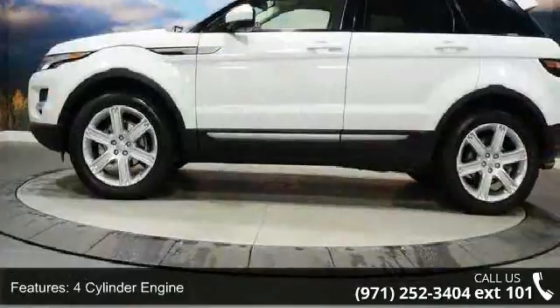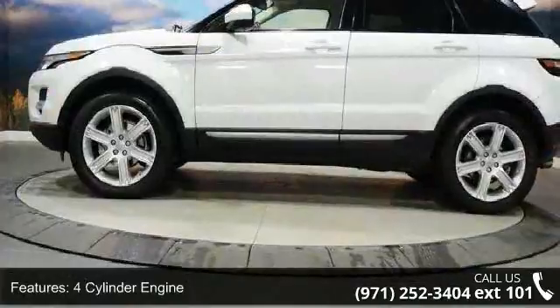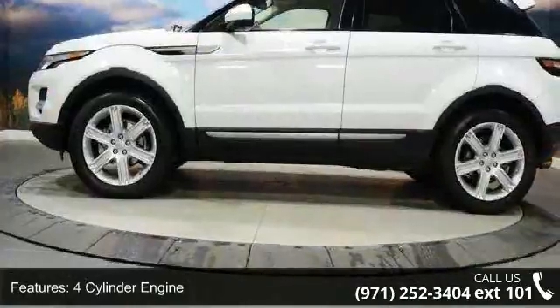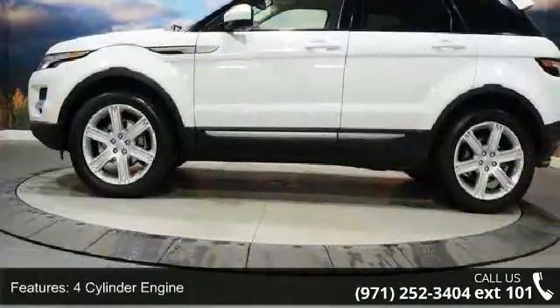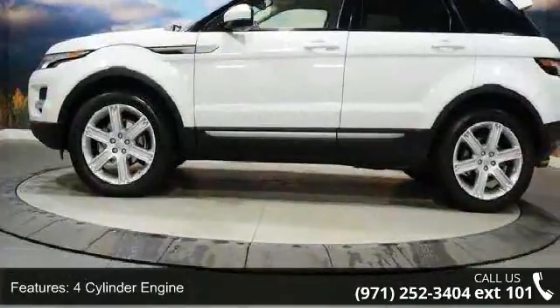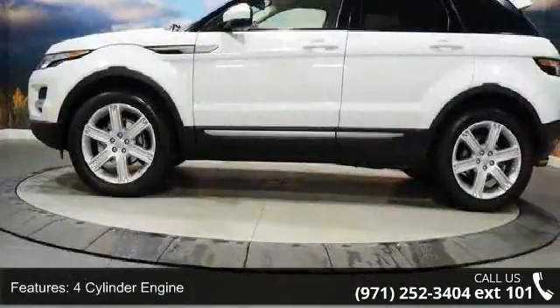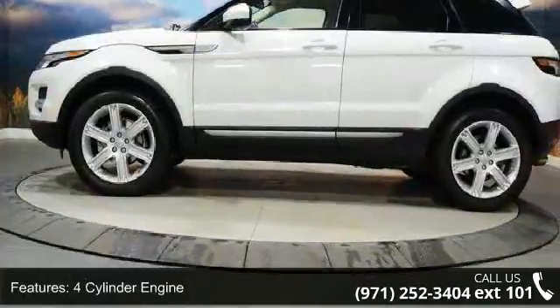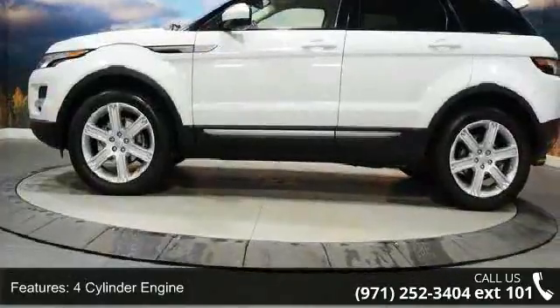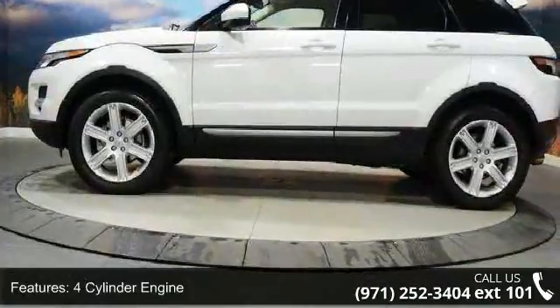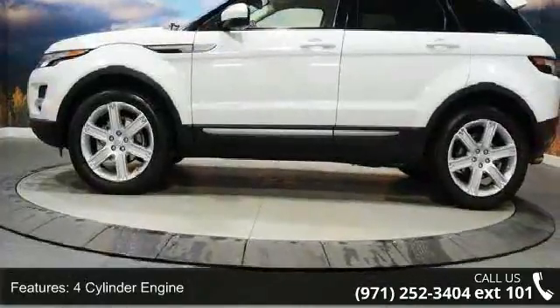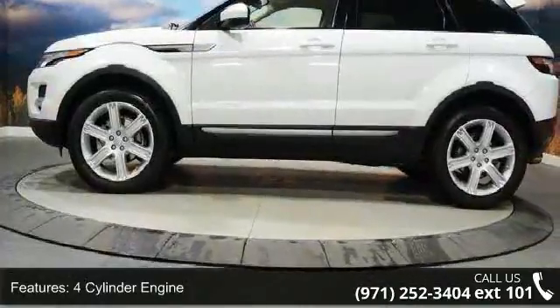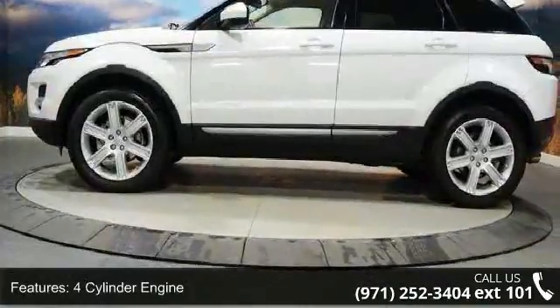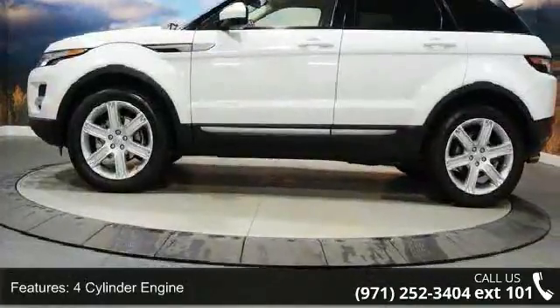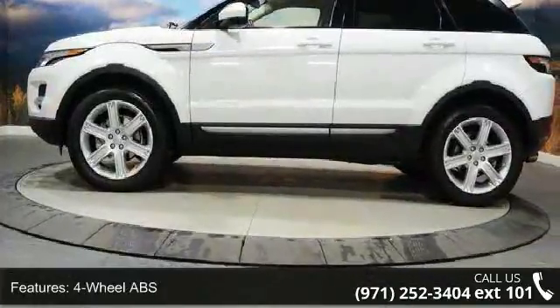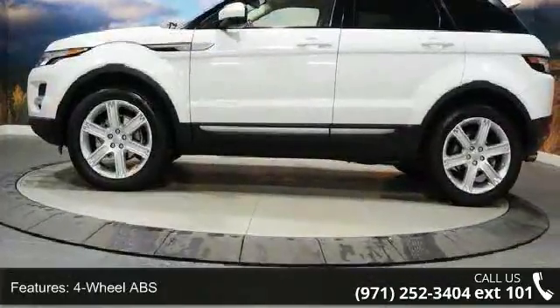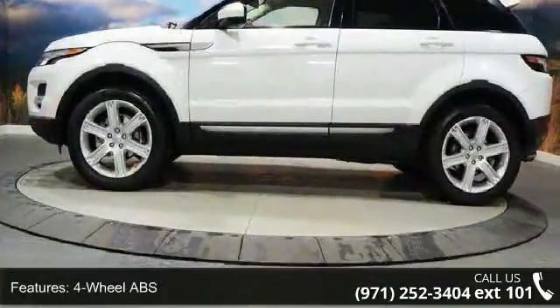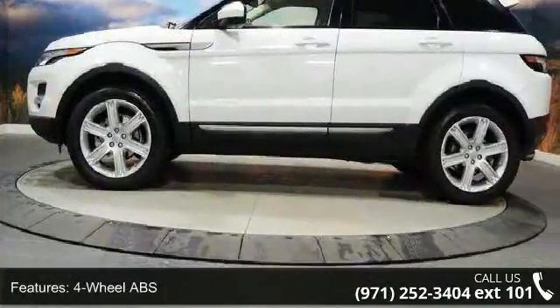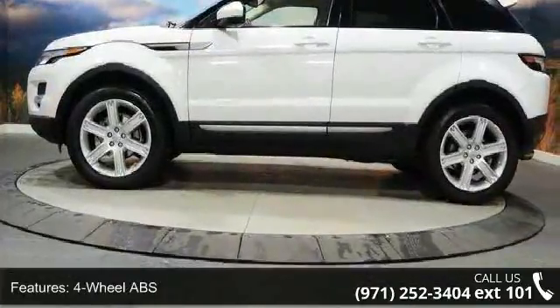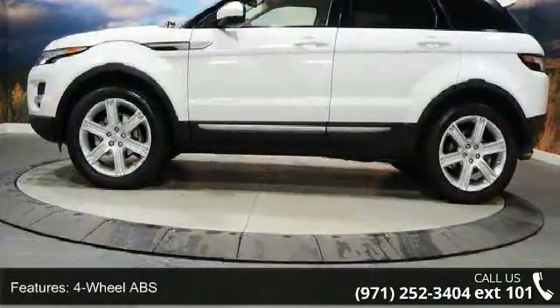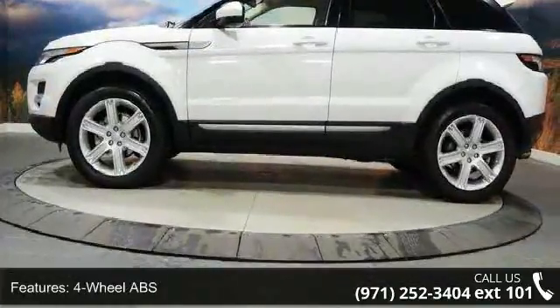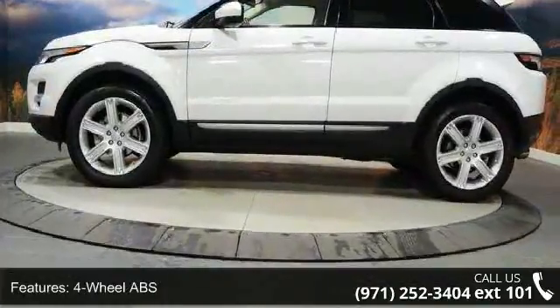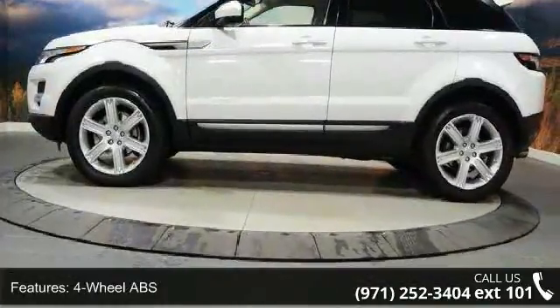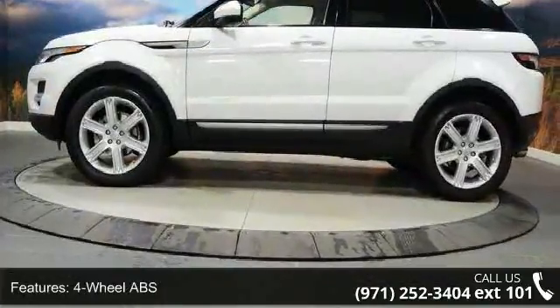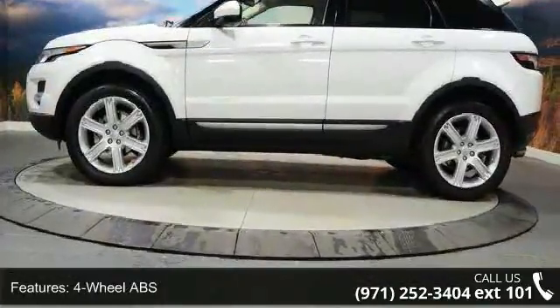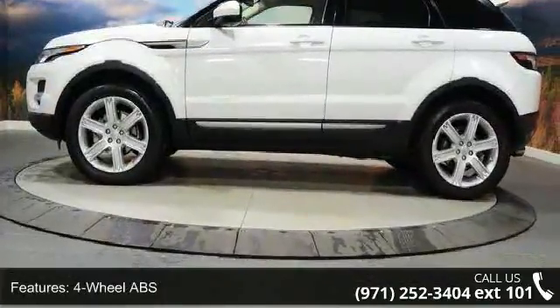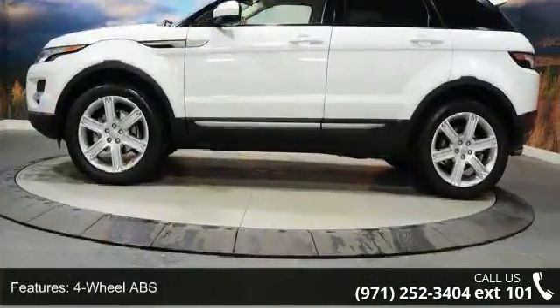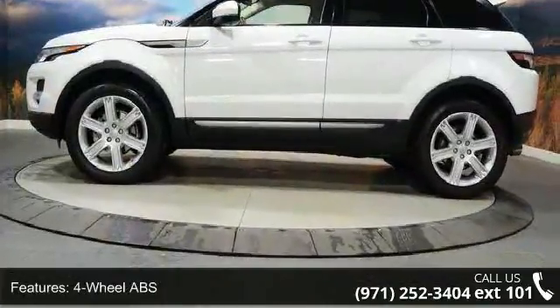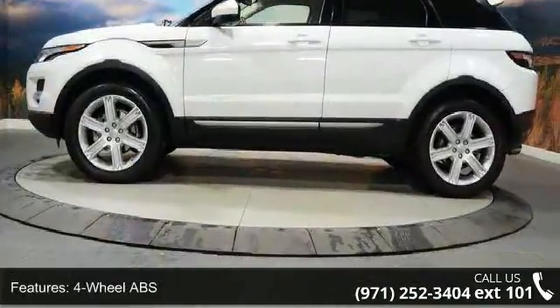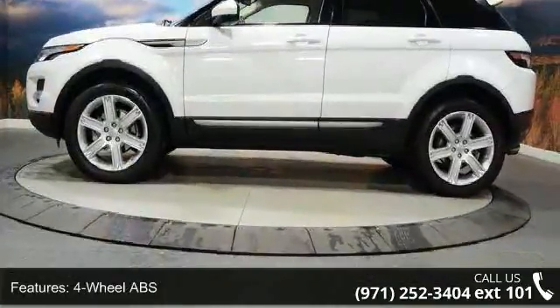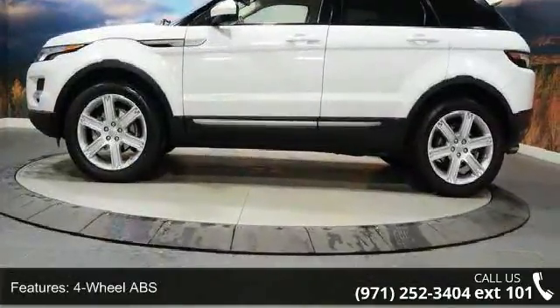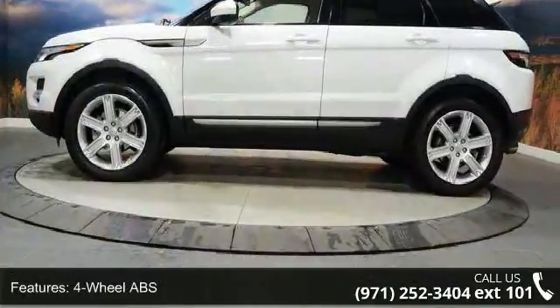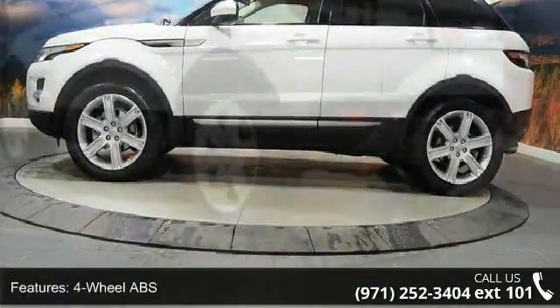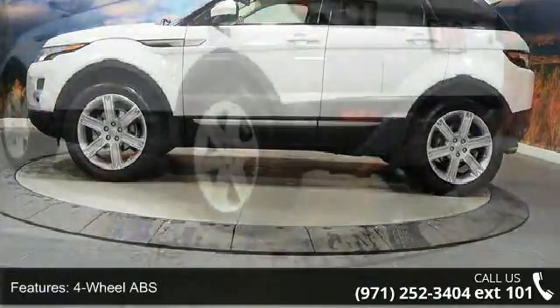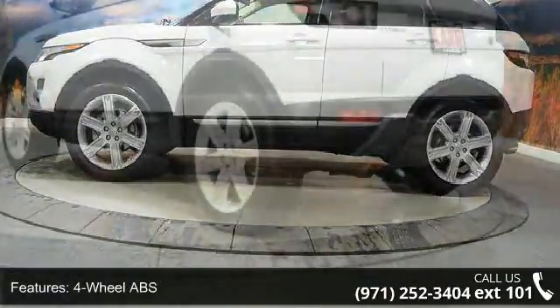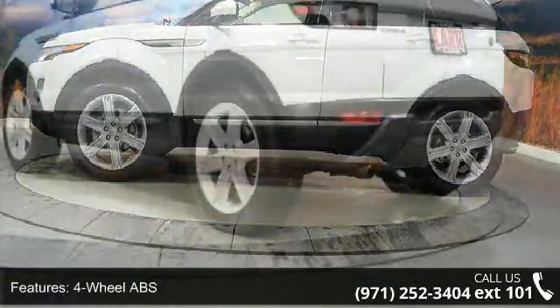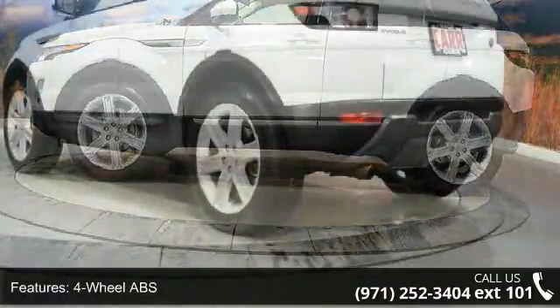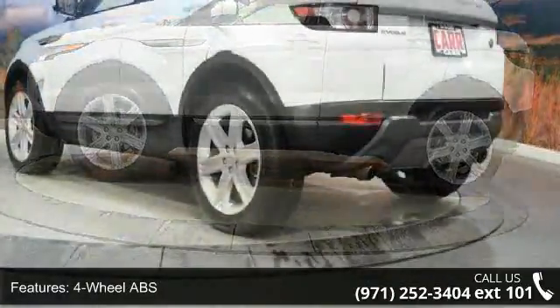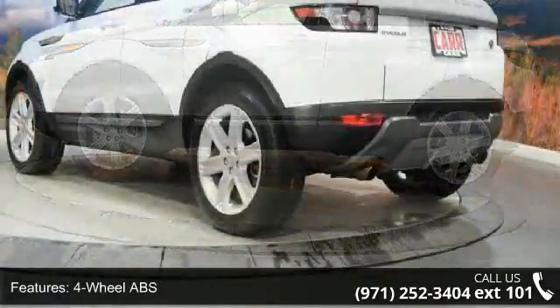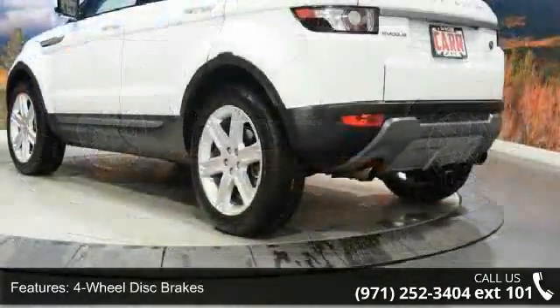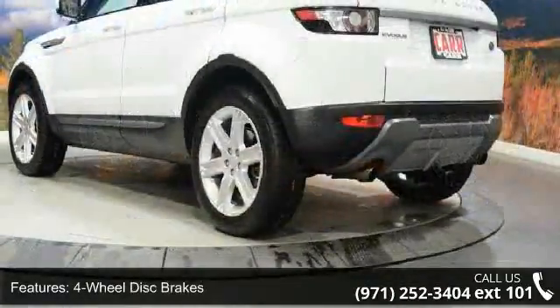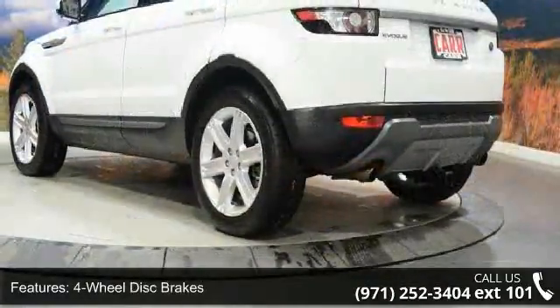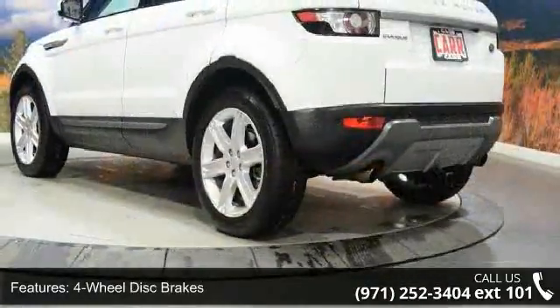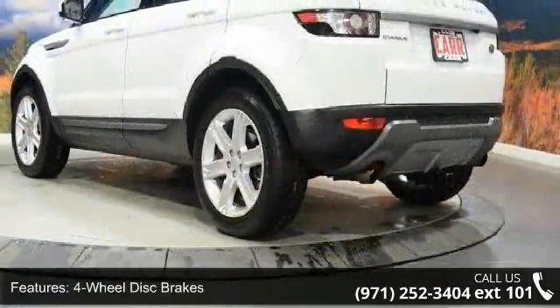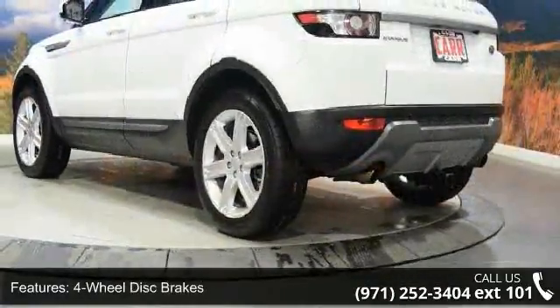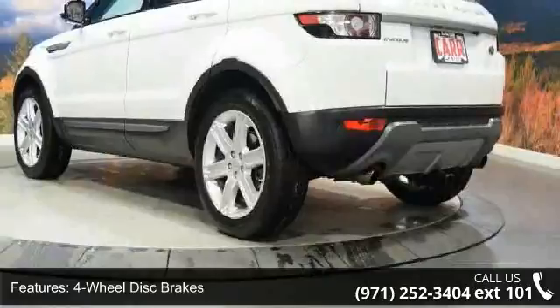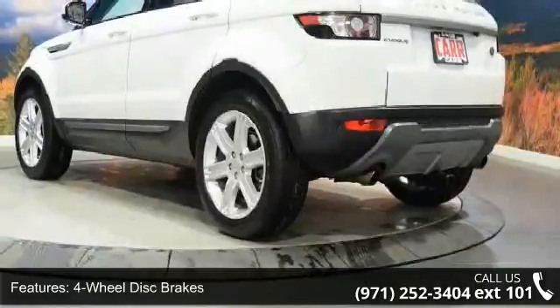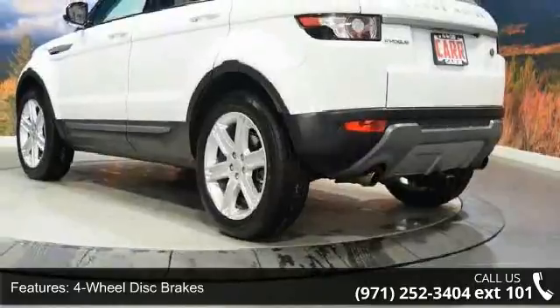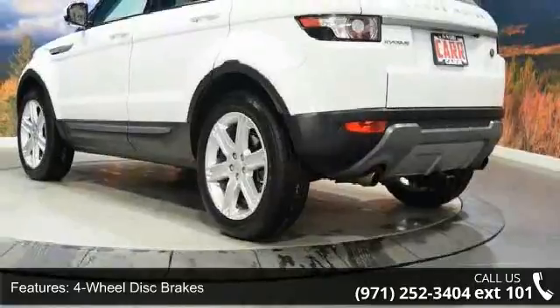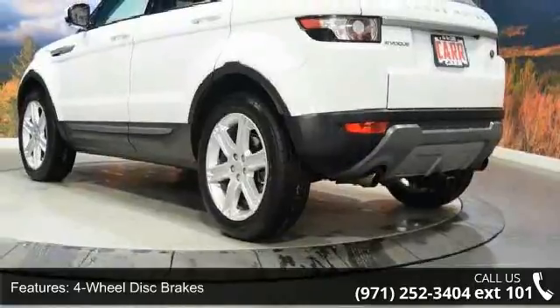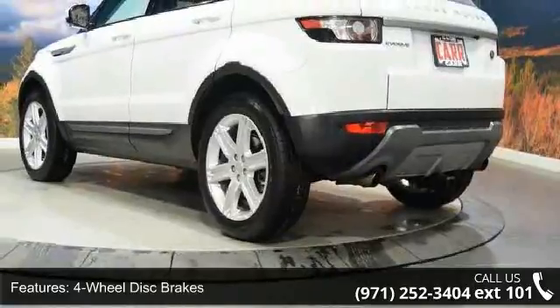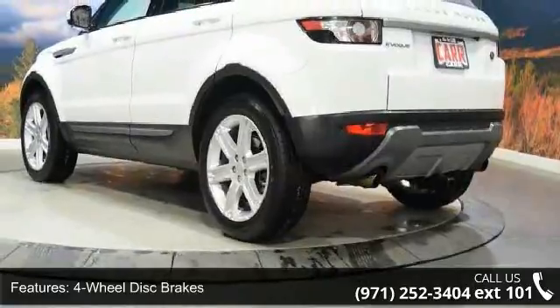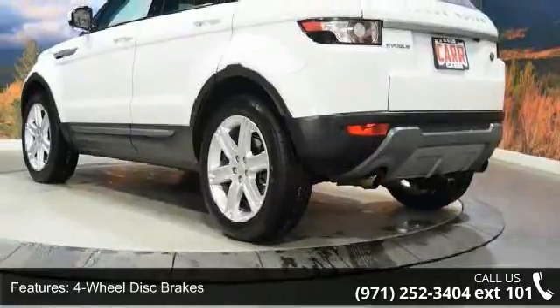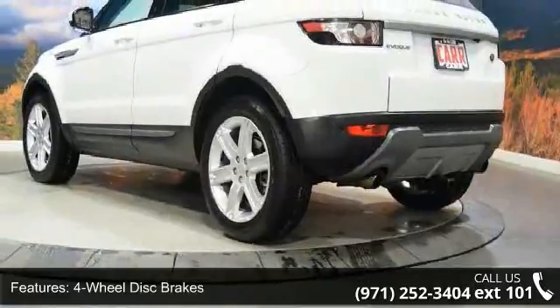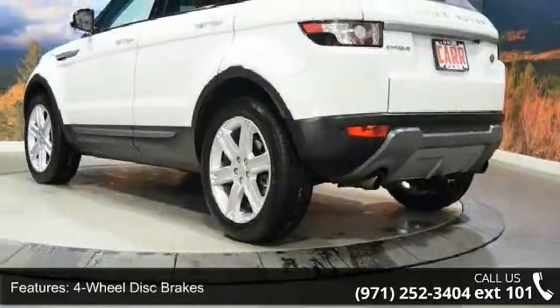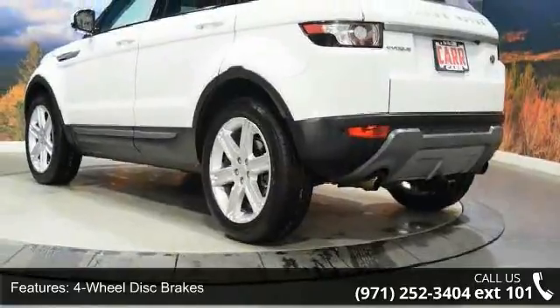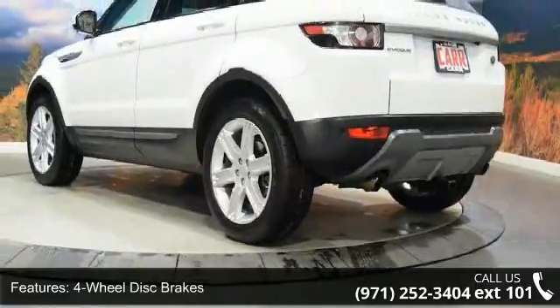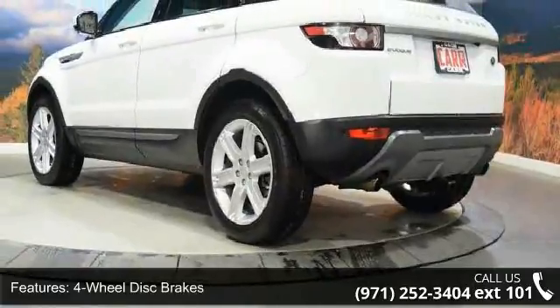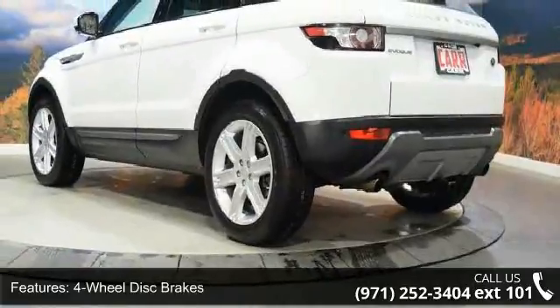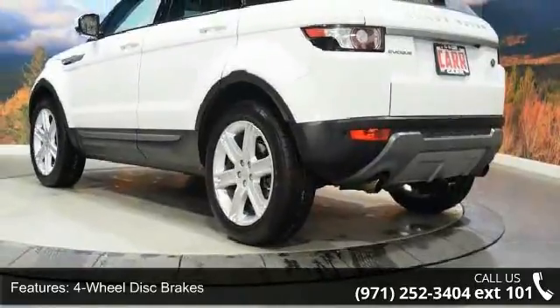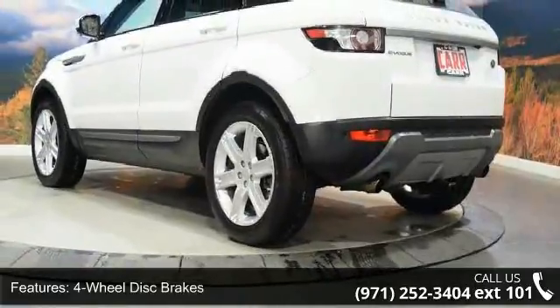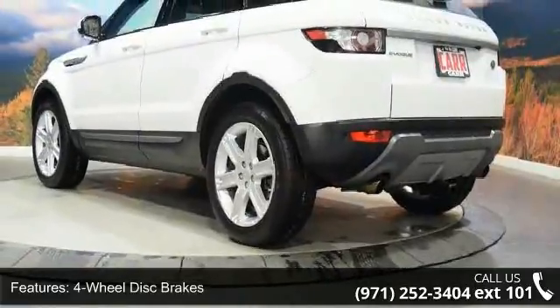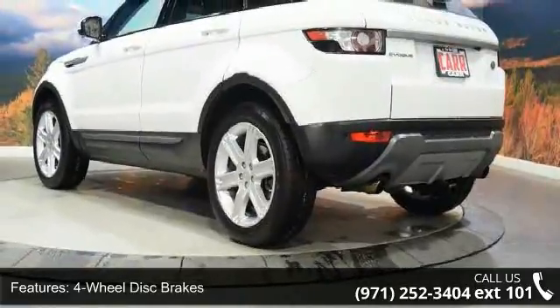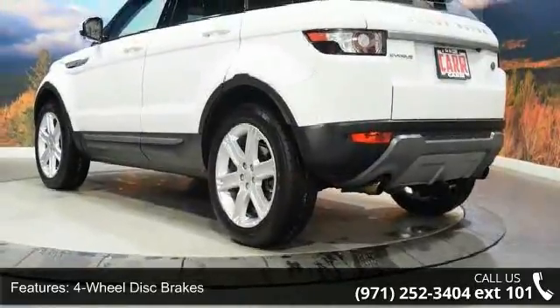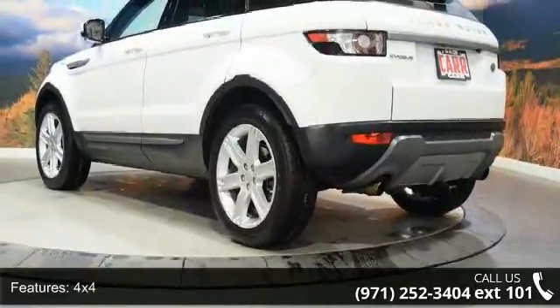Brake assist and bucket seats. A test drive is waiting for you. Call now to schedule an appointment at our dealership.